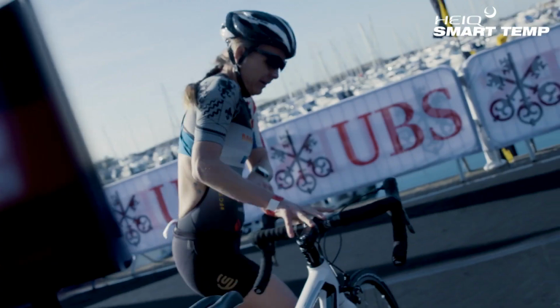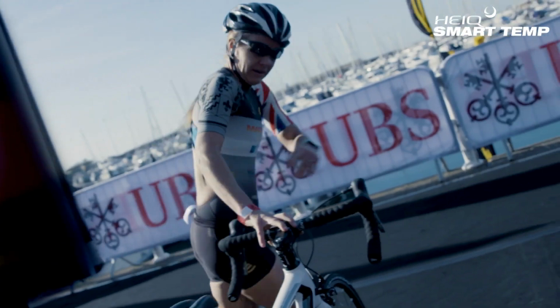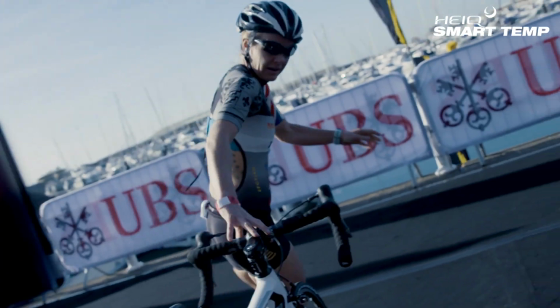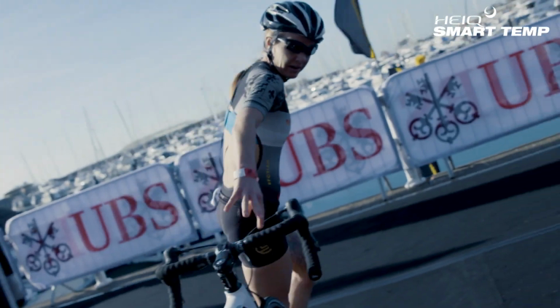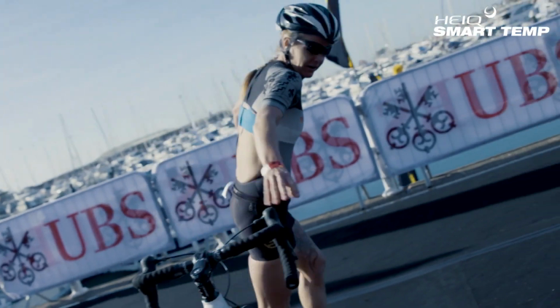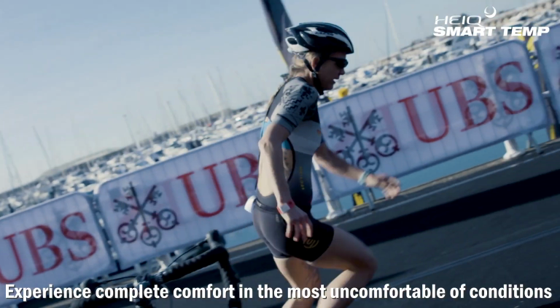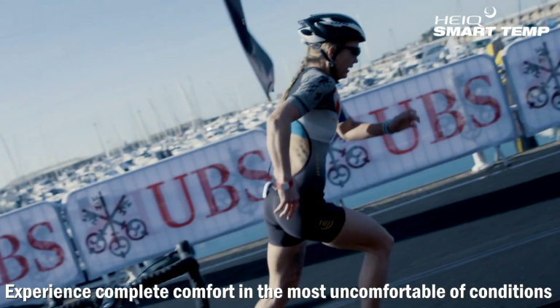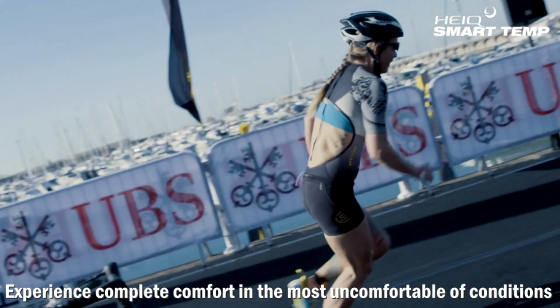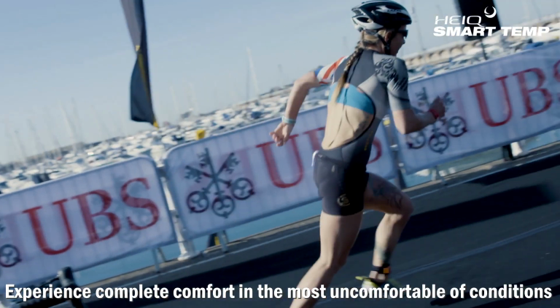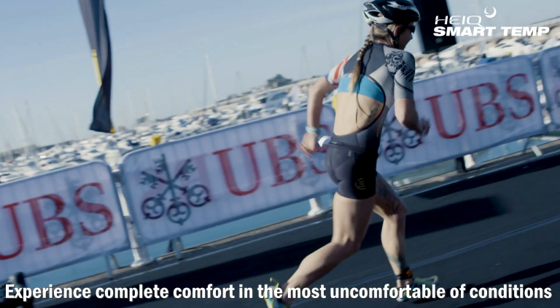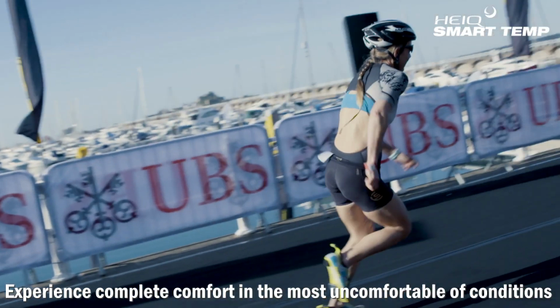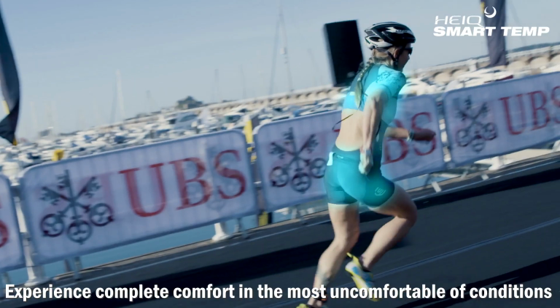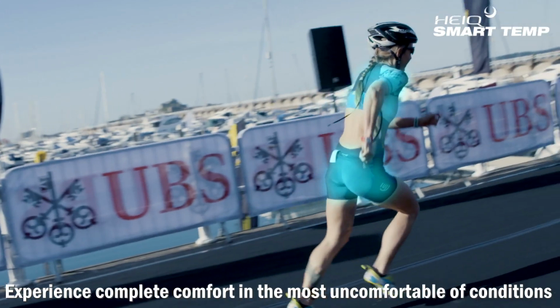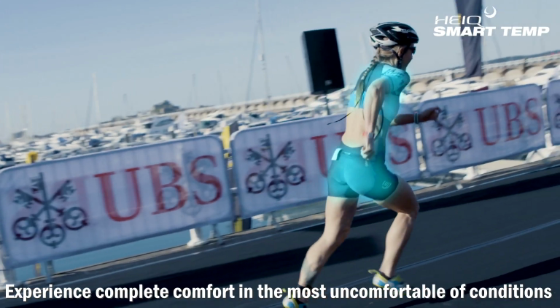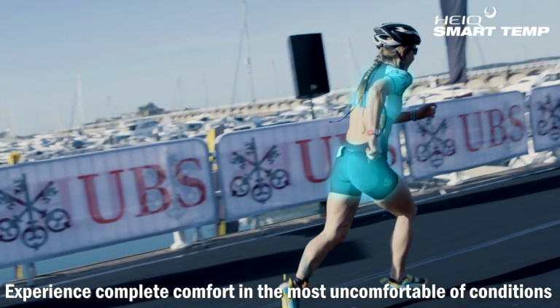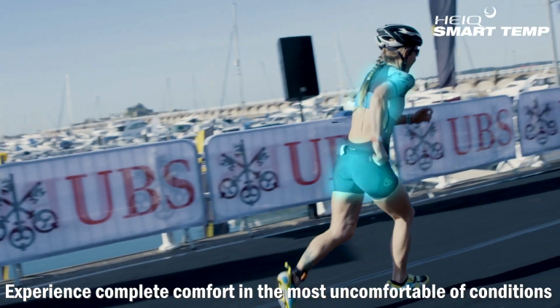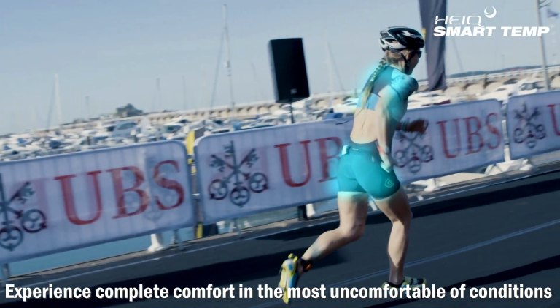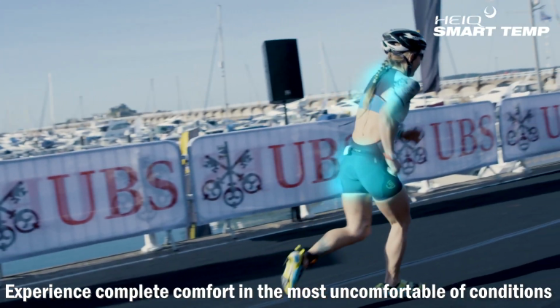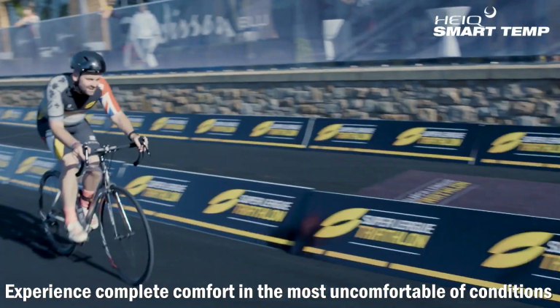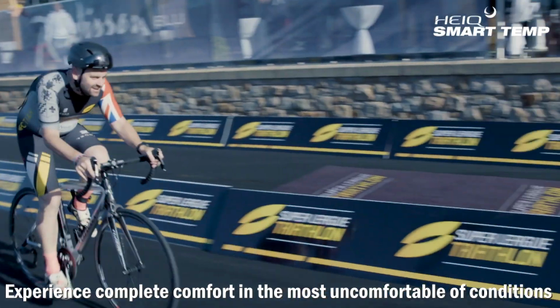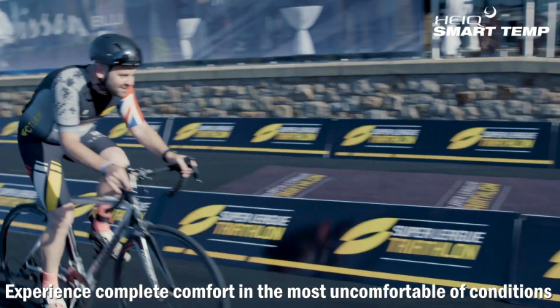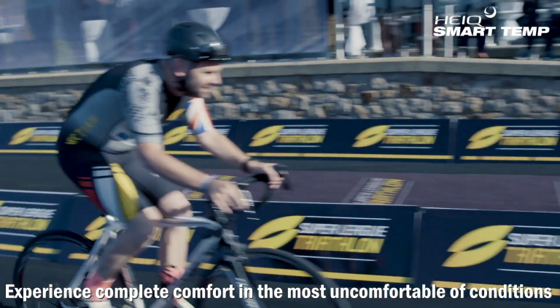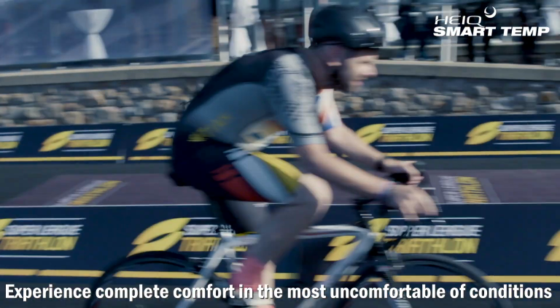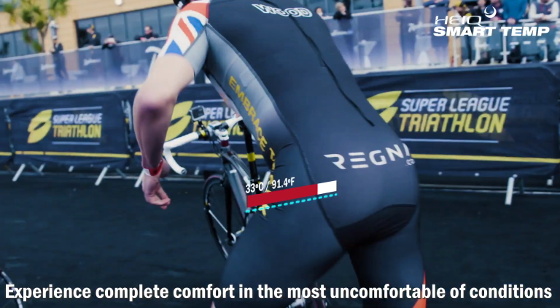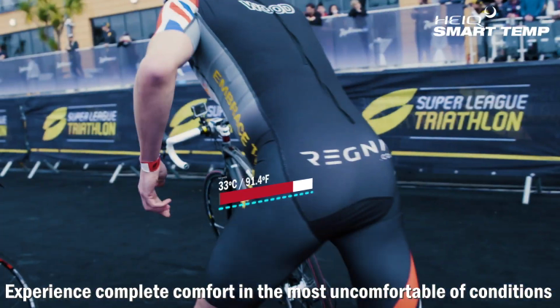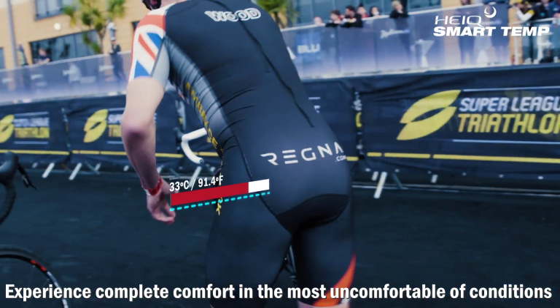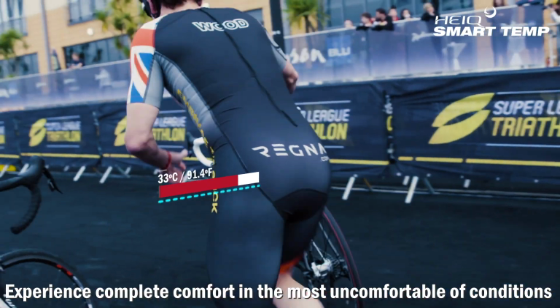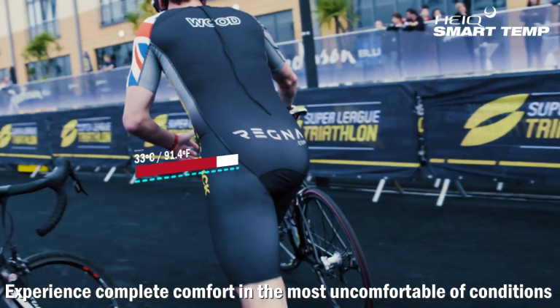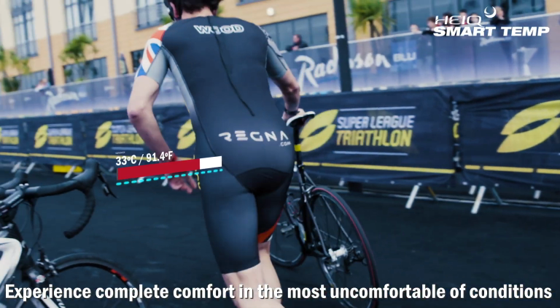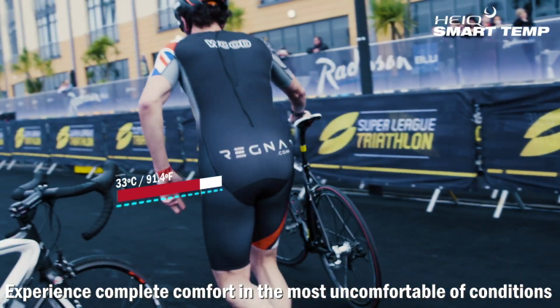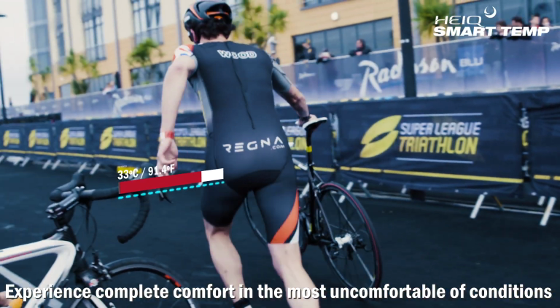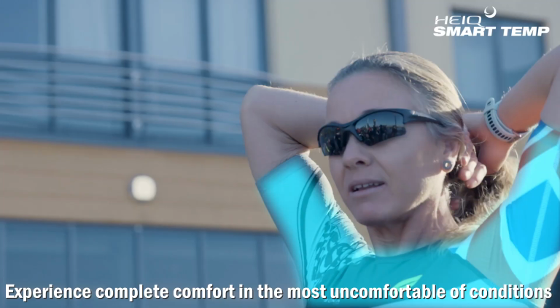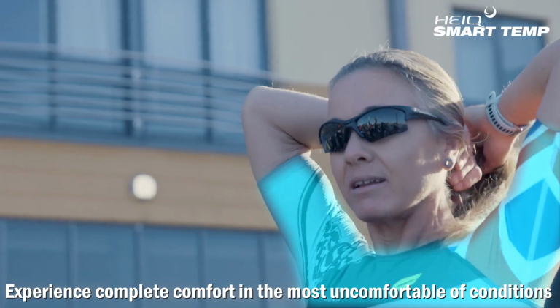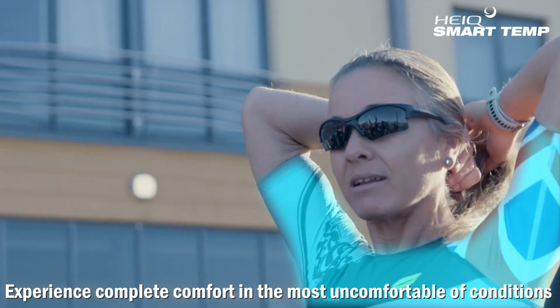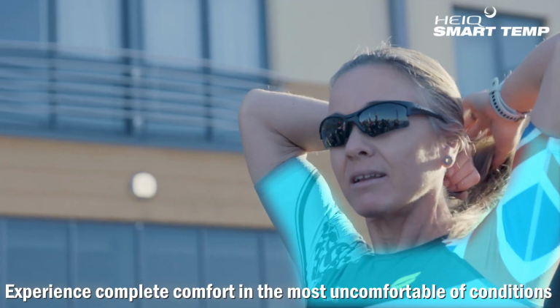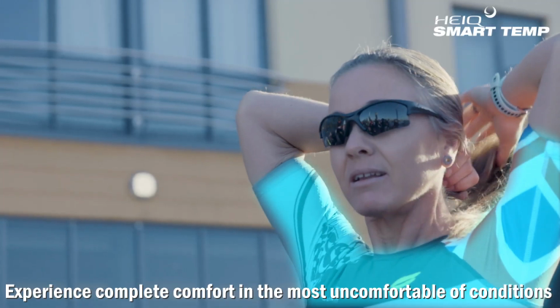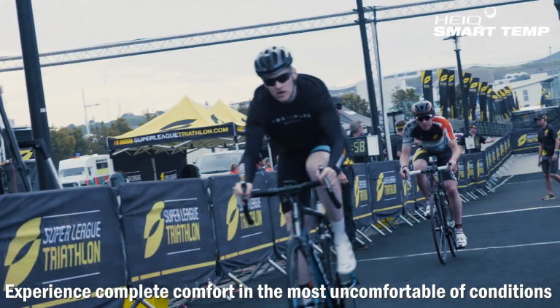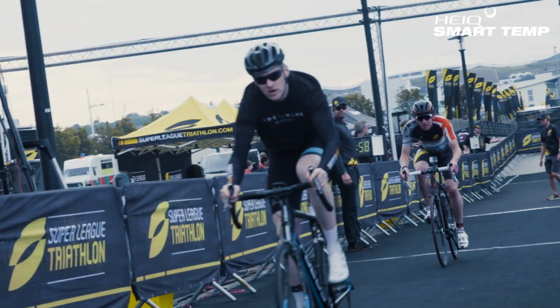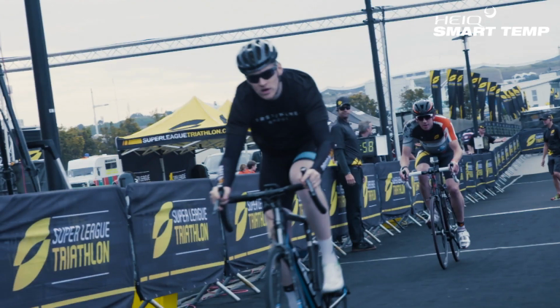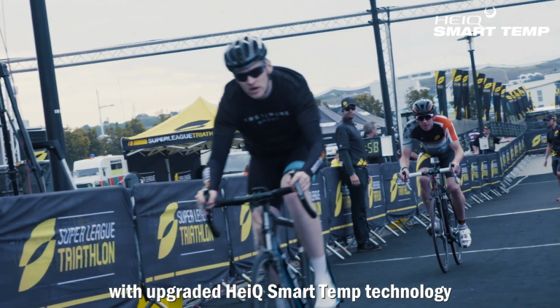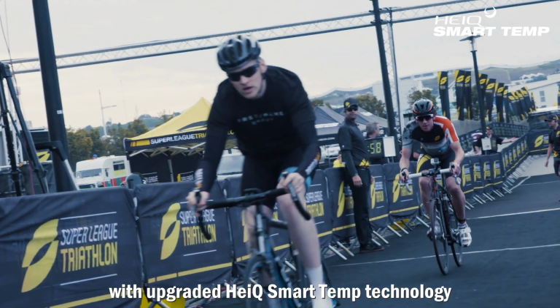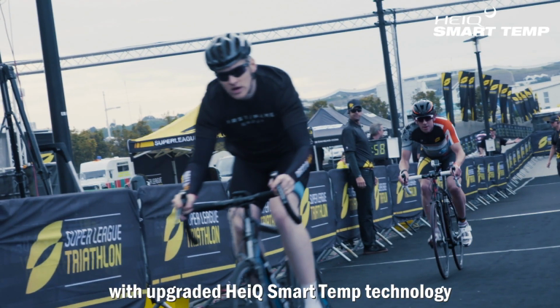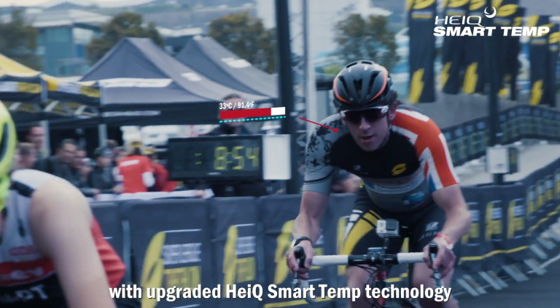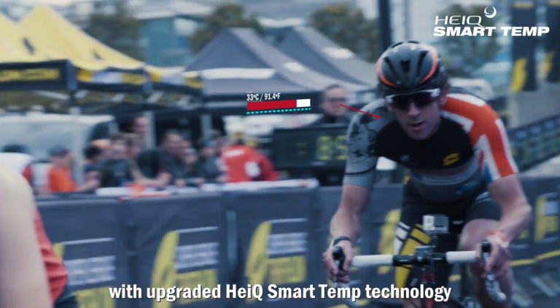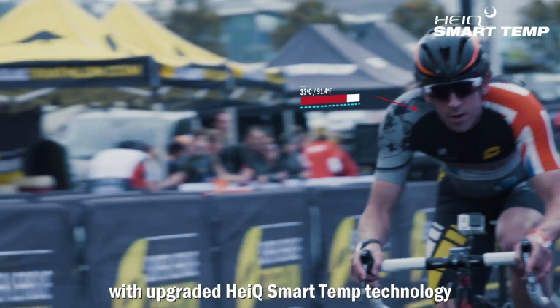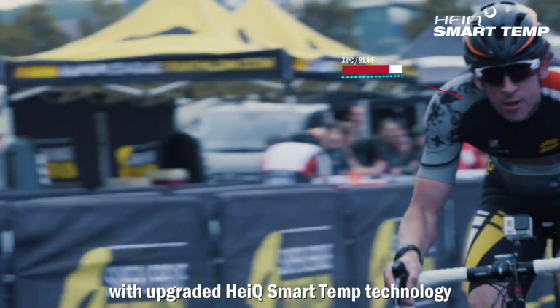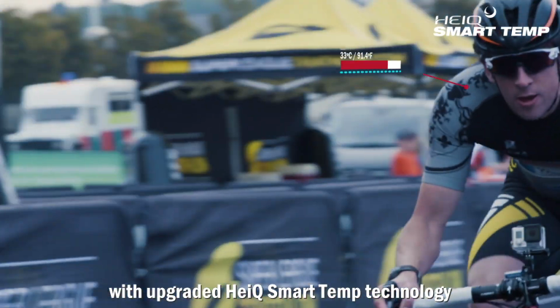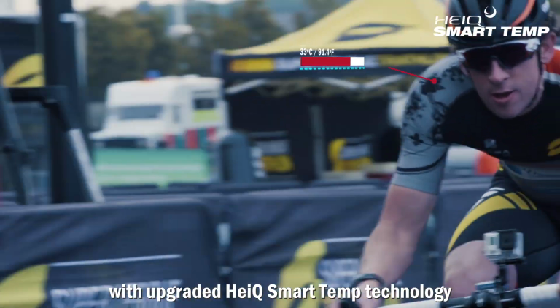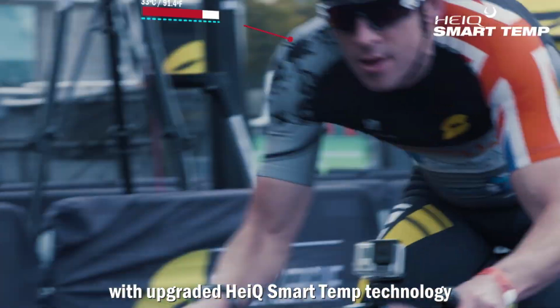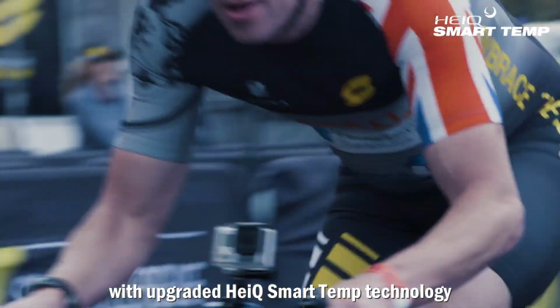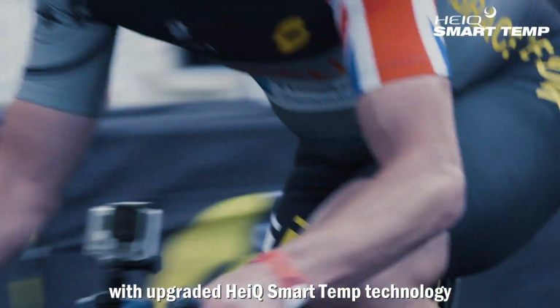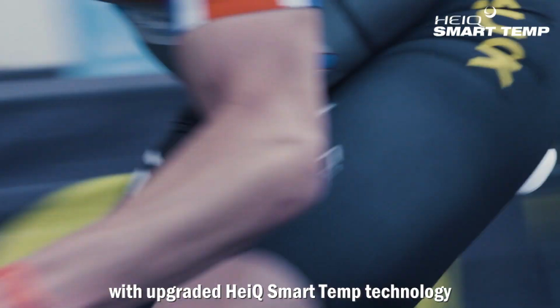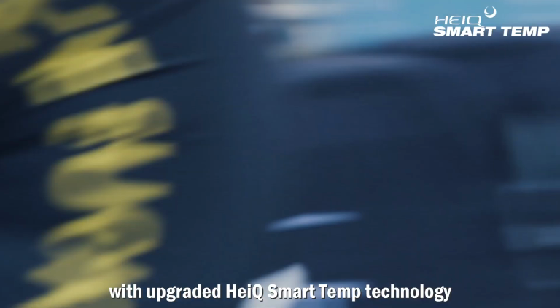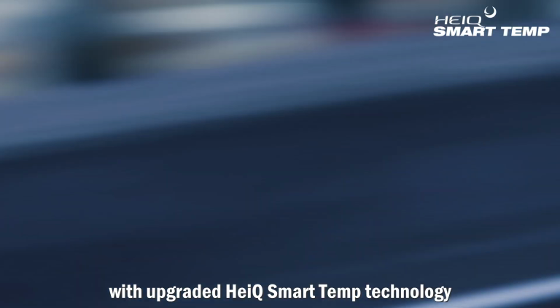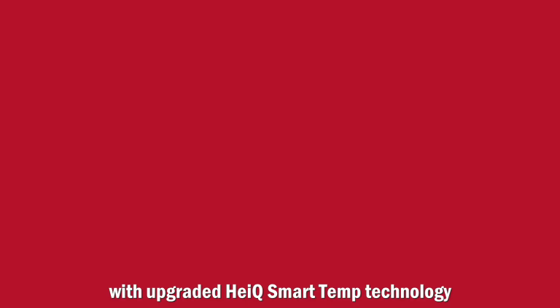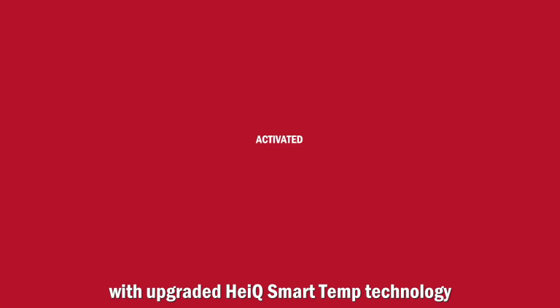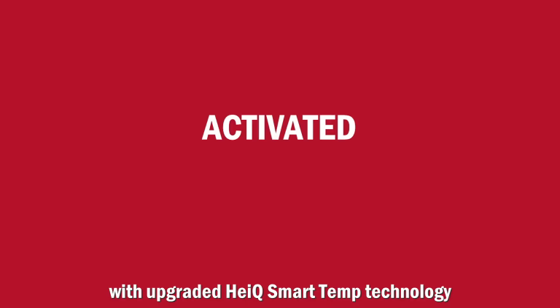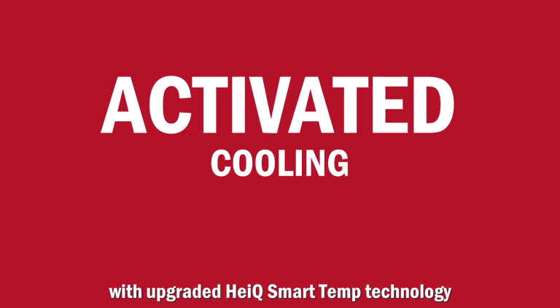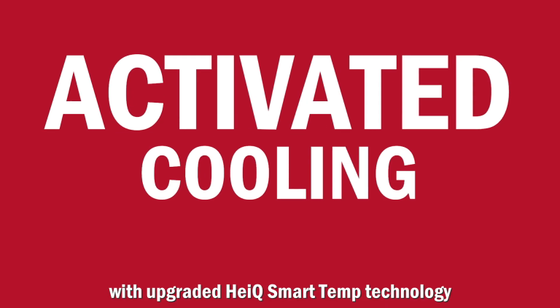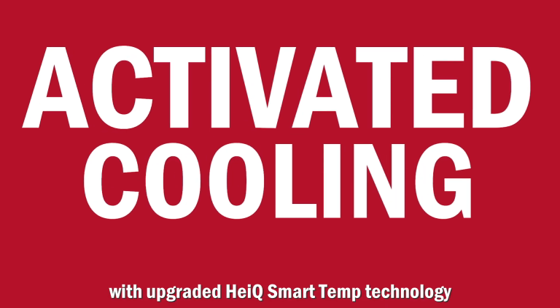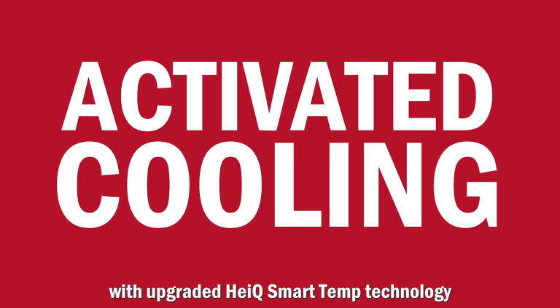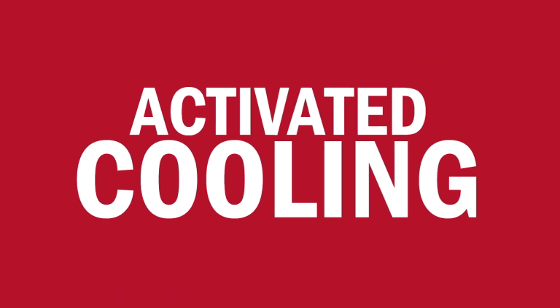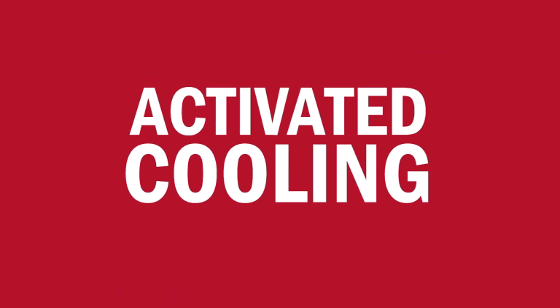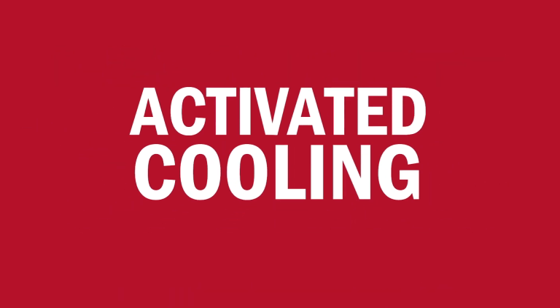Experience complete comfort in the most uncomfortable conditions with upgraded HiQ SmartTemp technology.